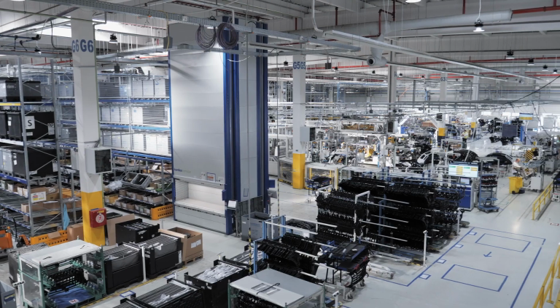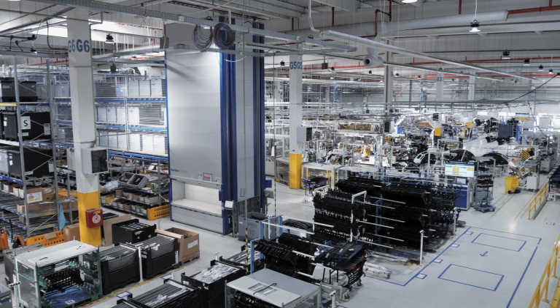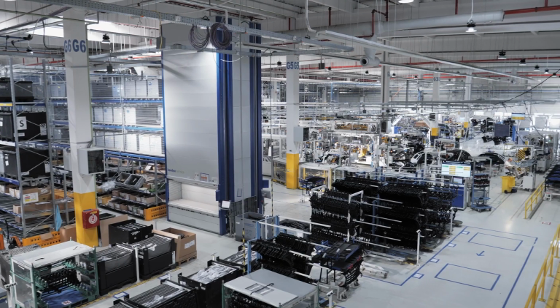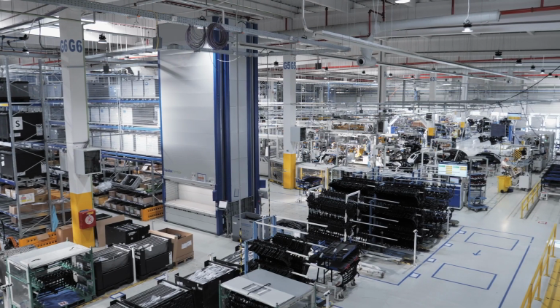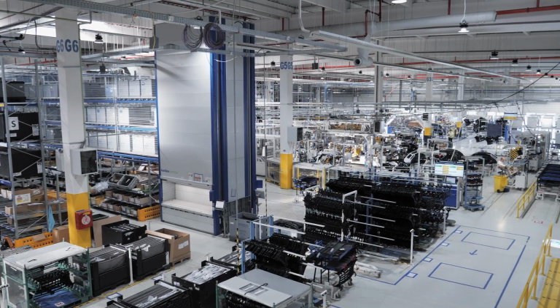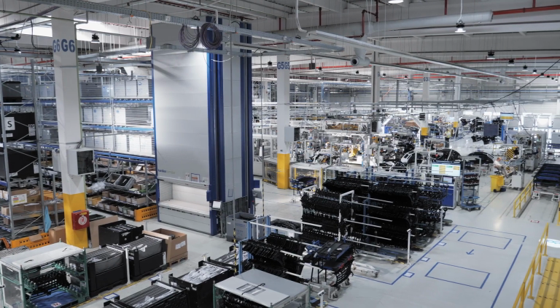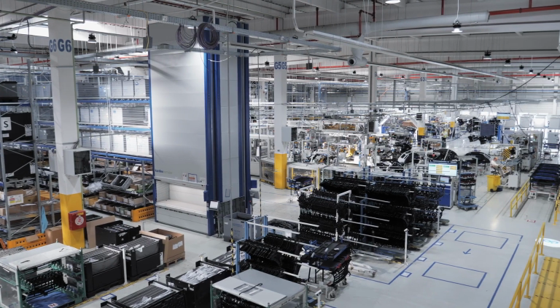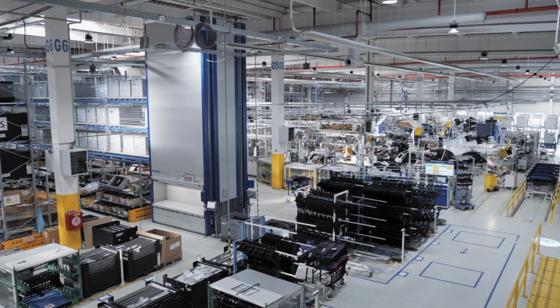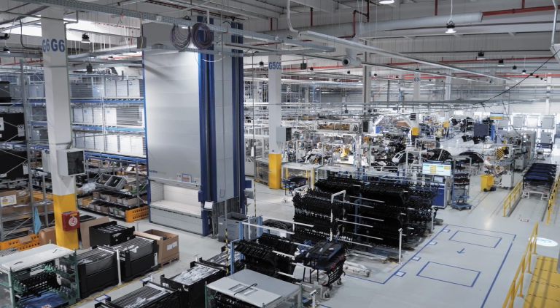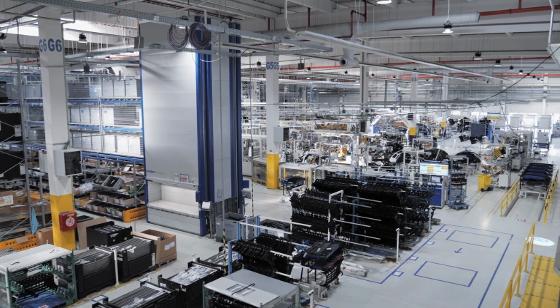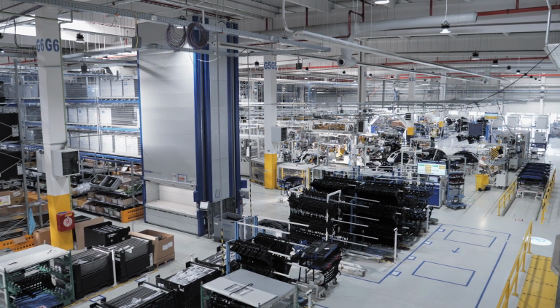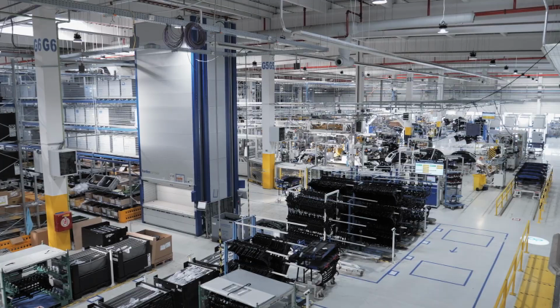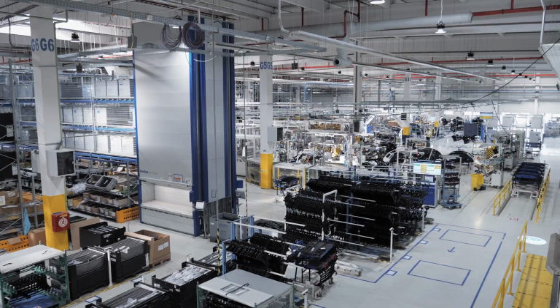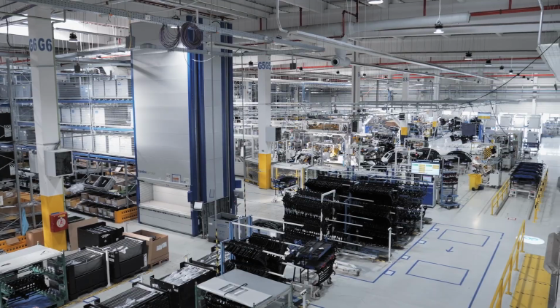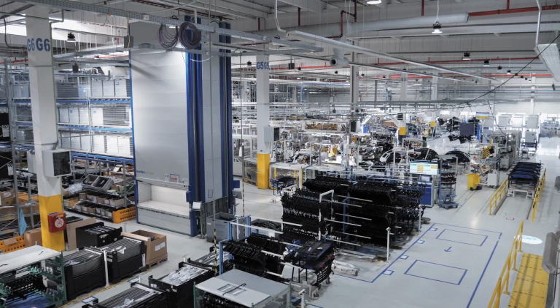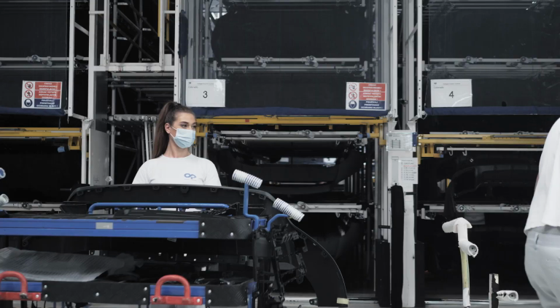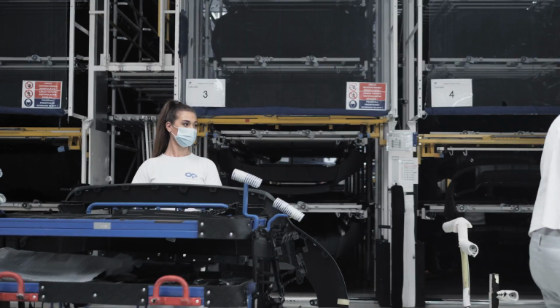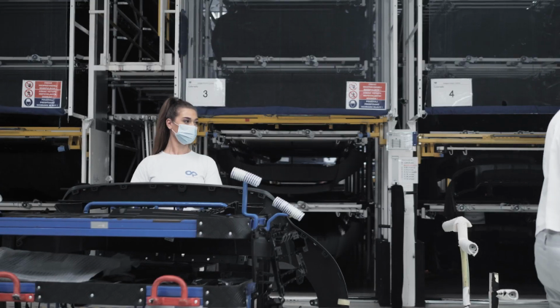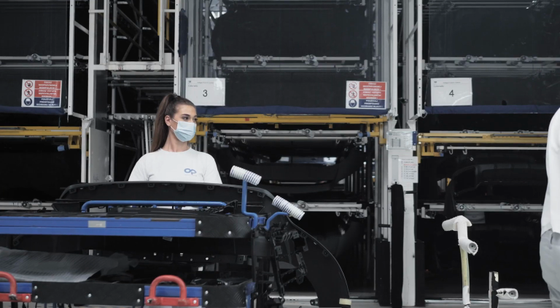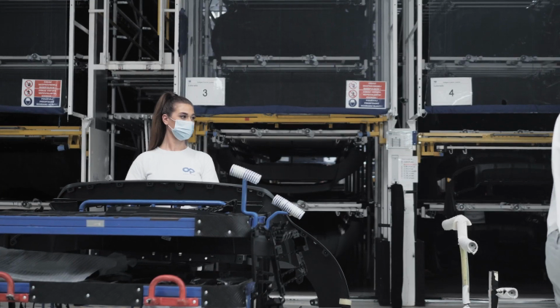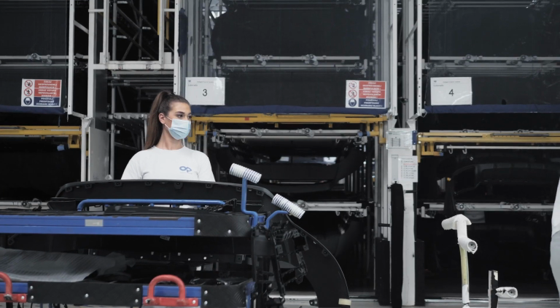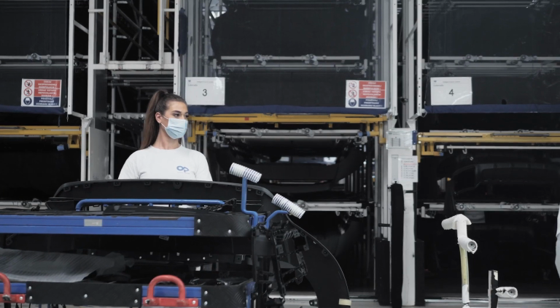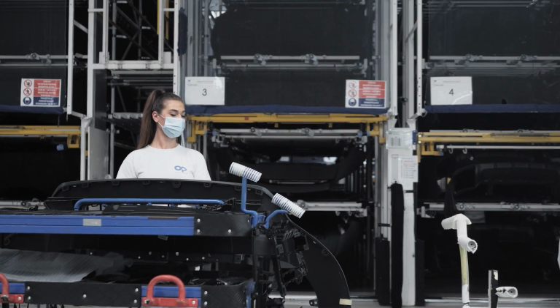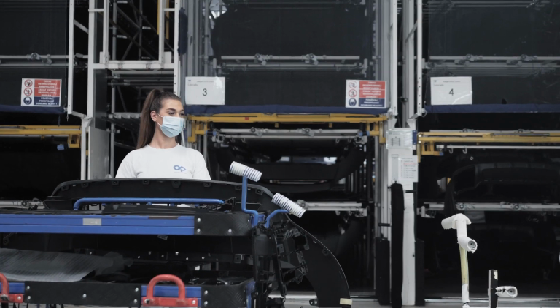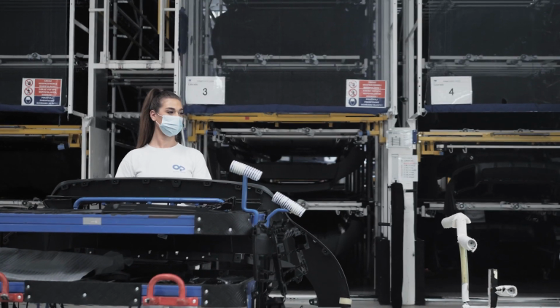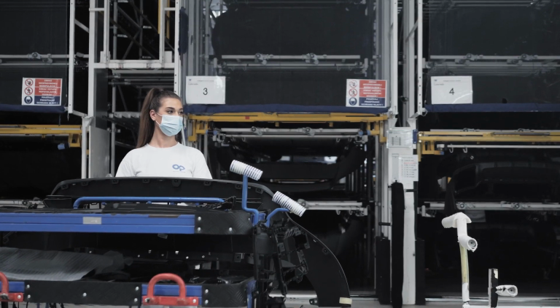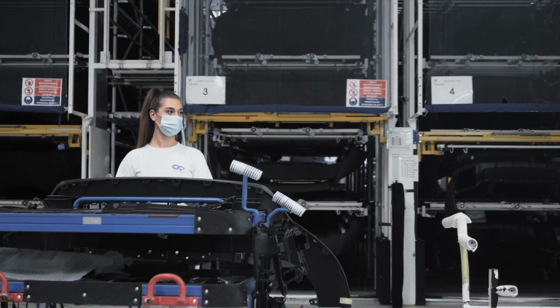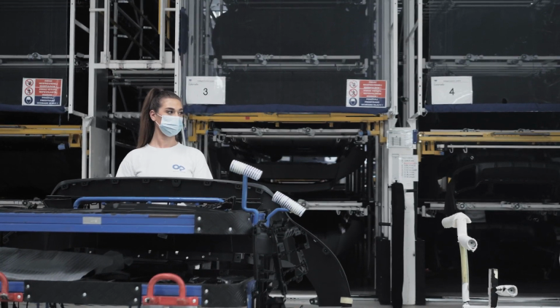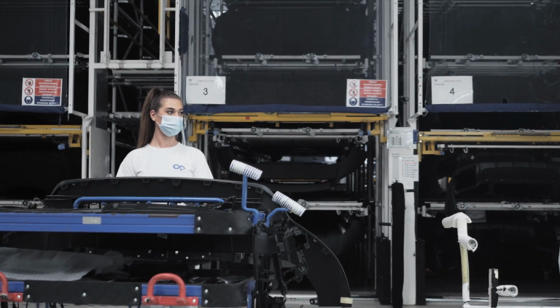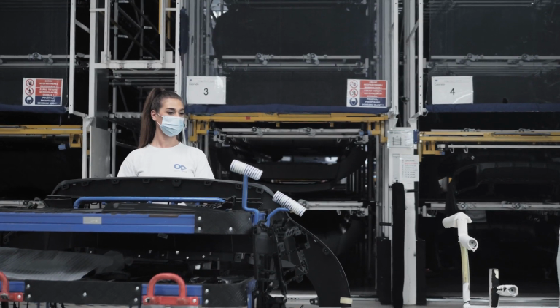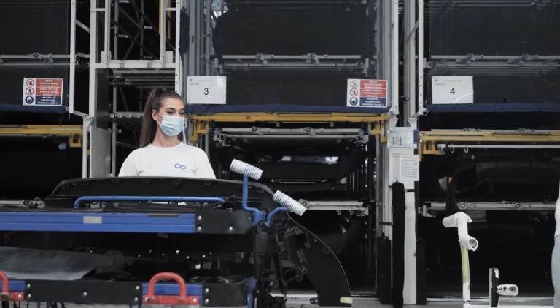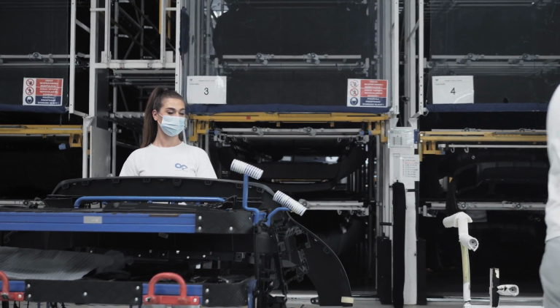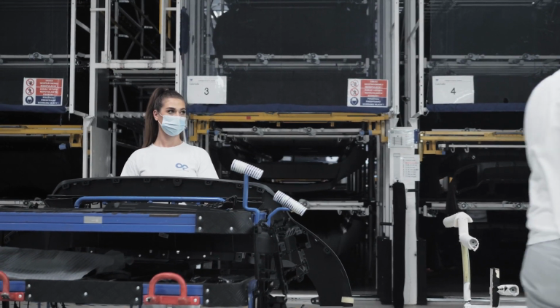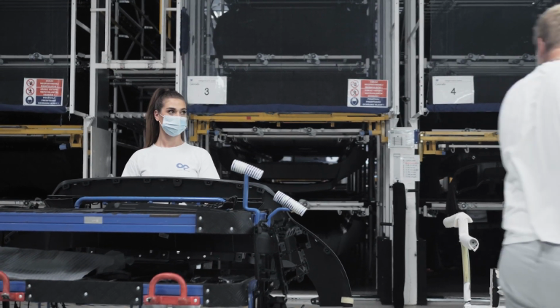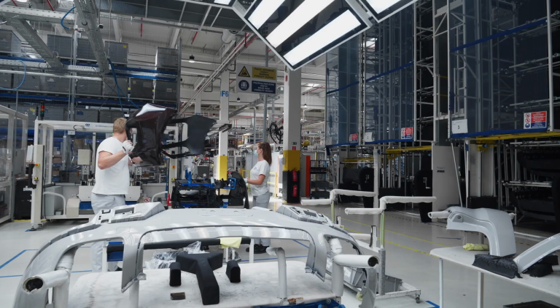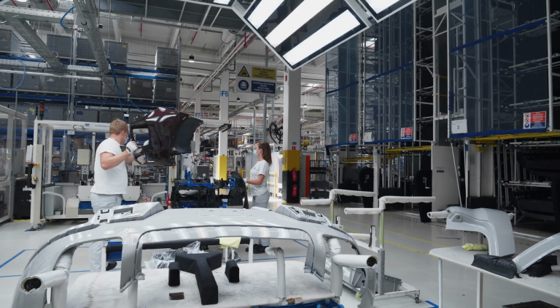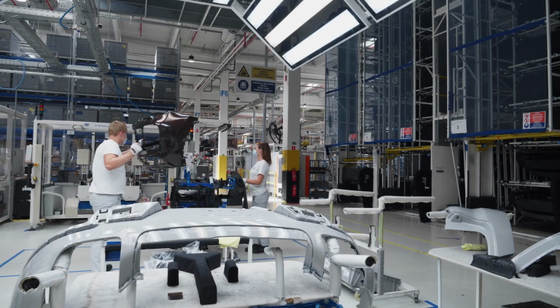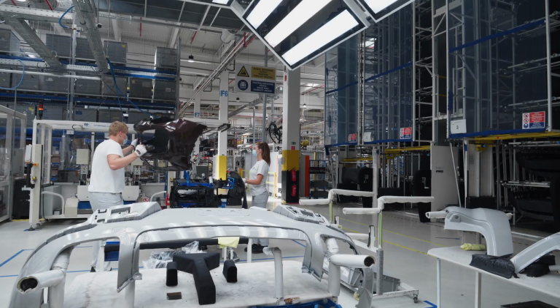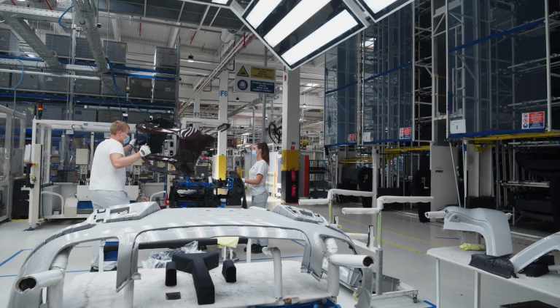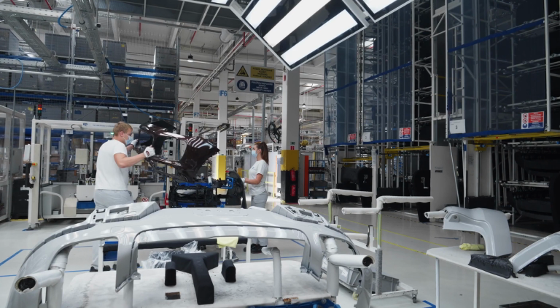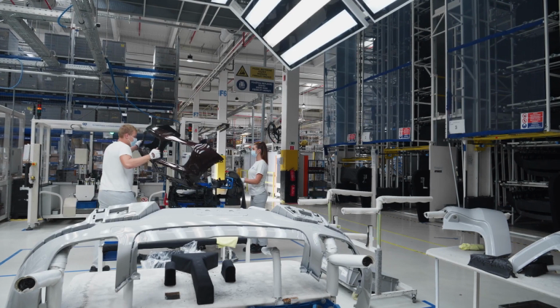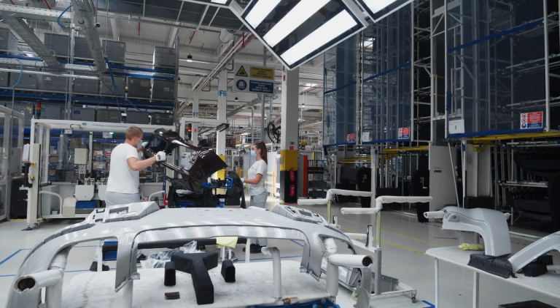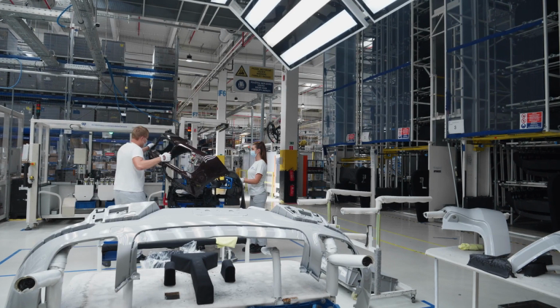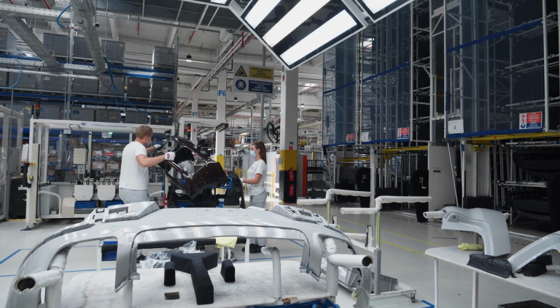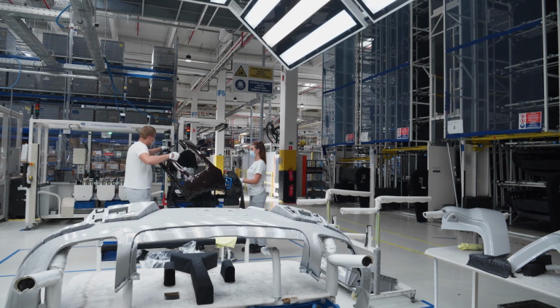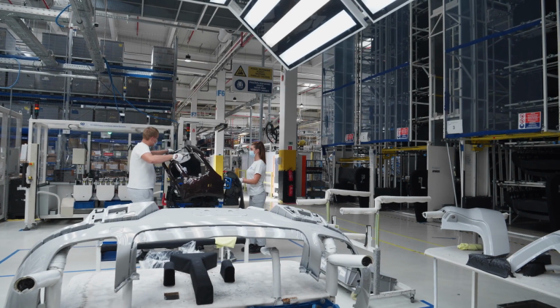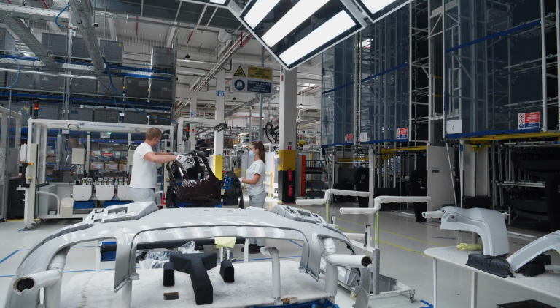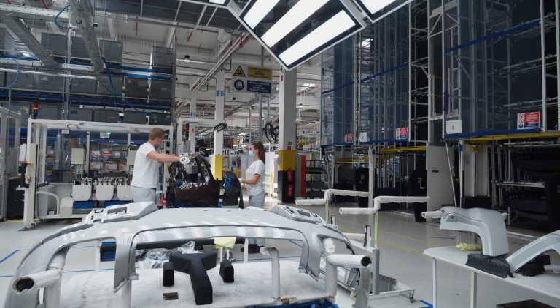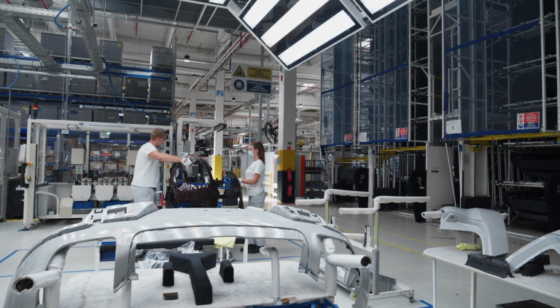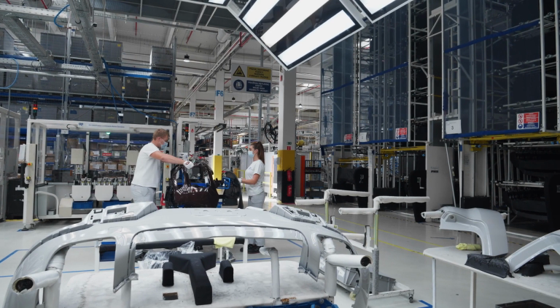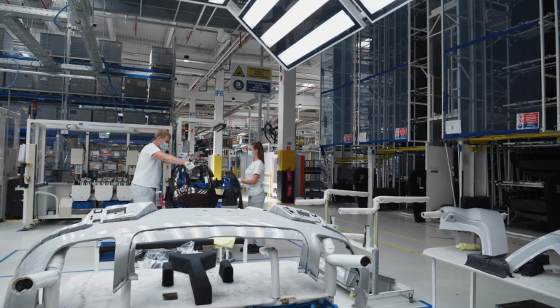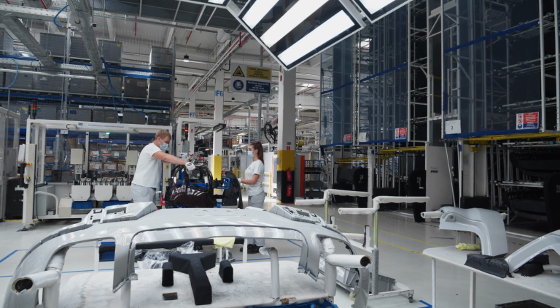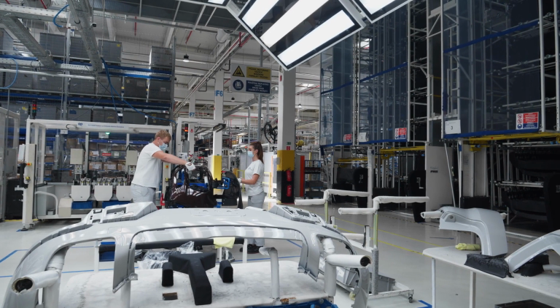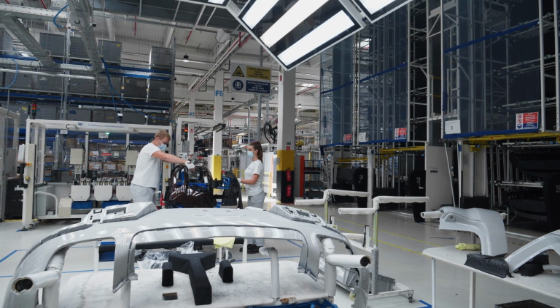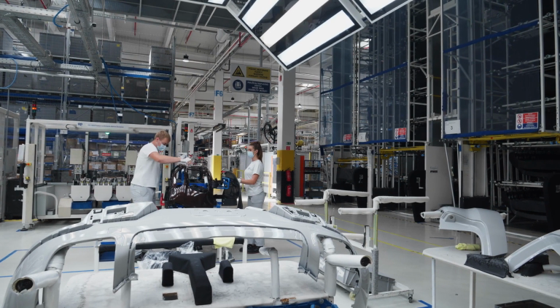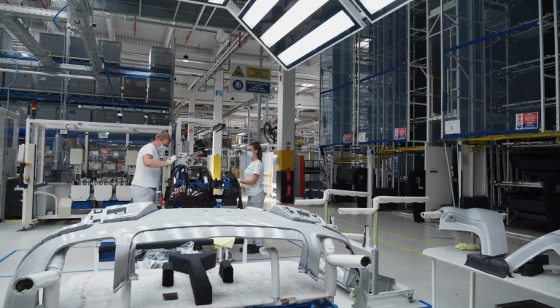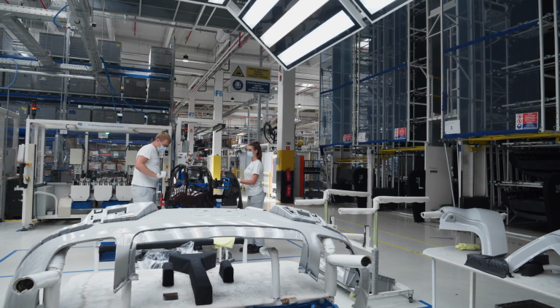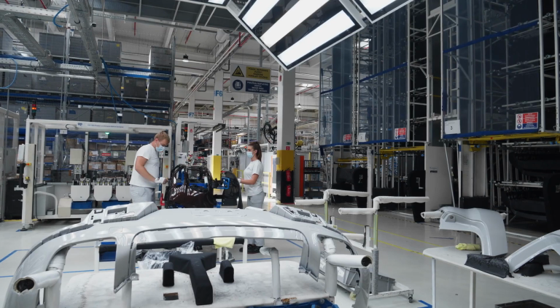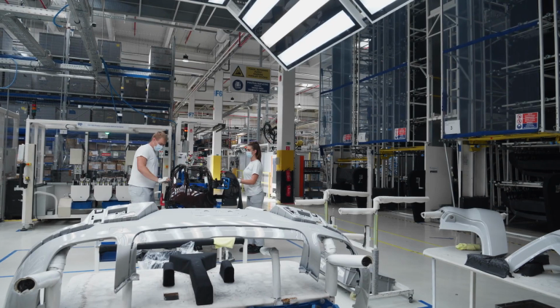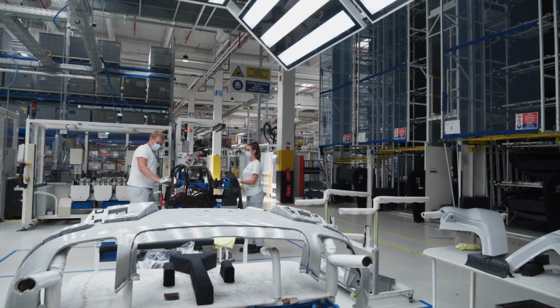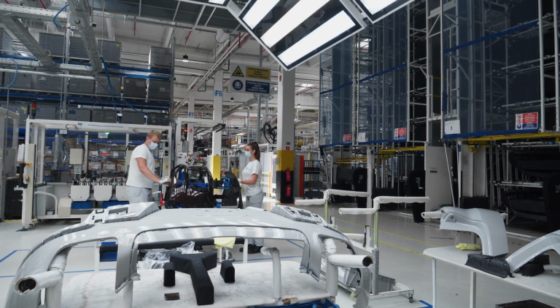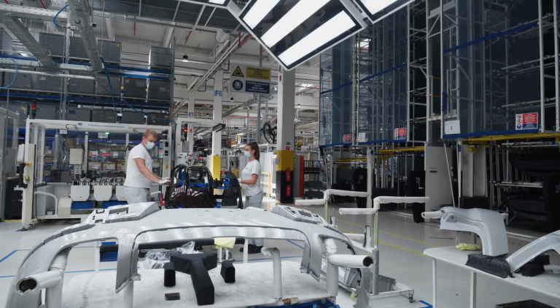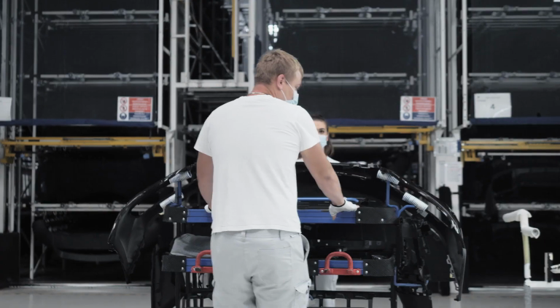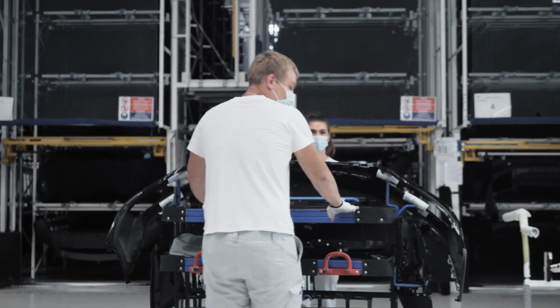A production plant is a living organism. Watch its entire operation and make informed decisions on changes quickly.